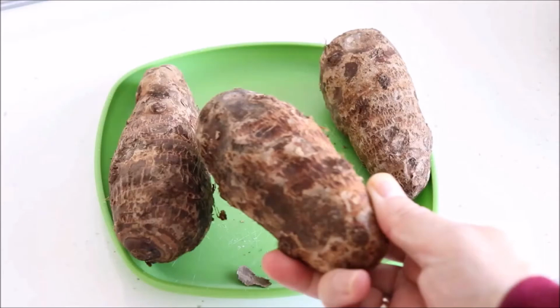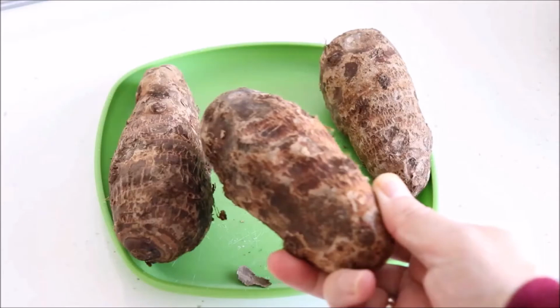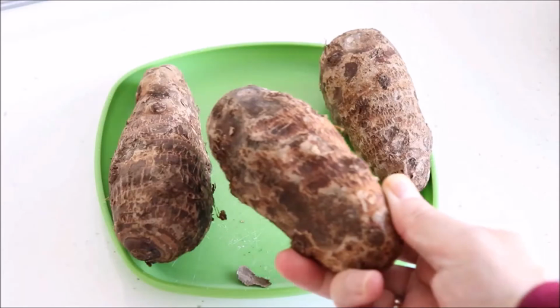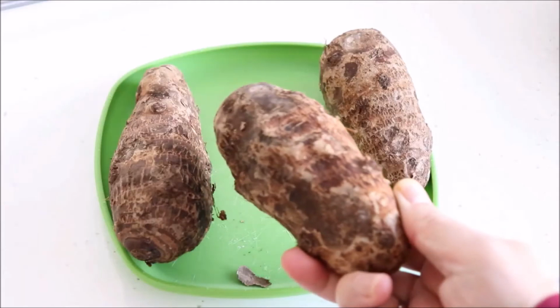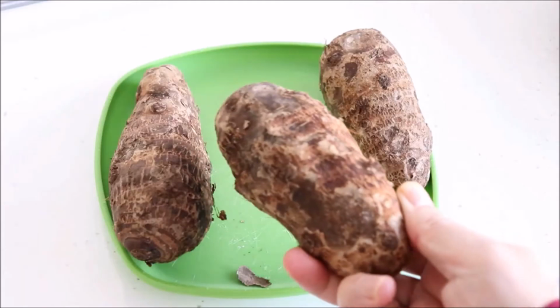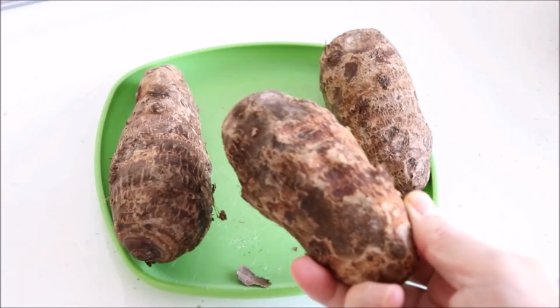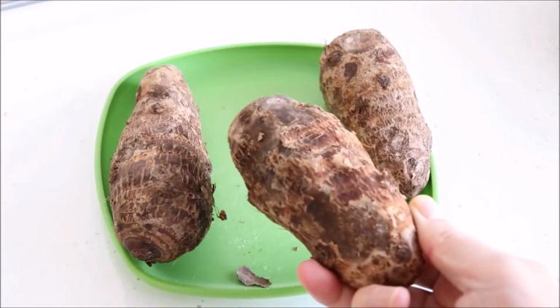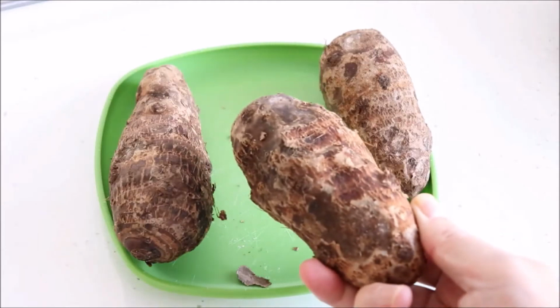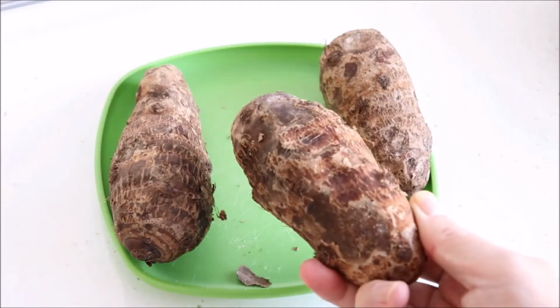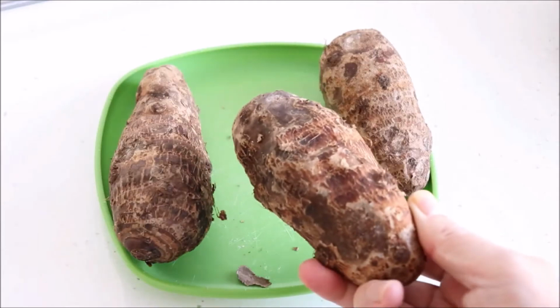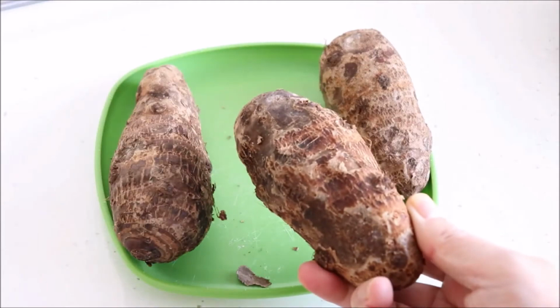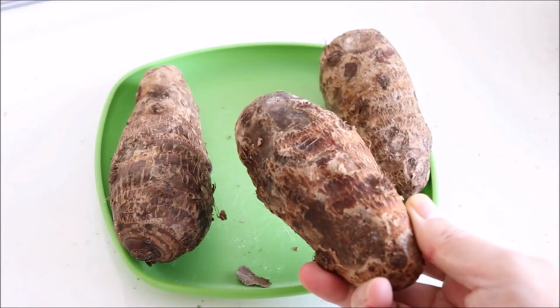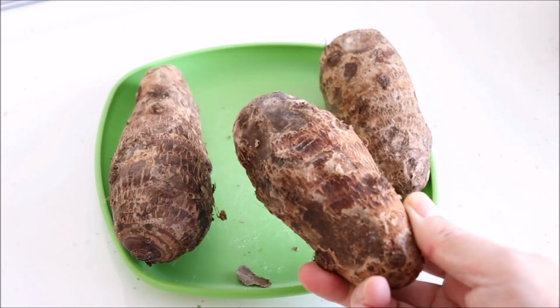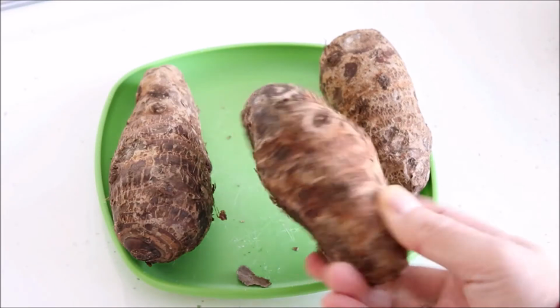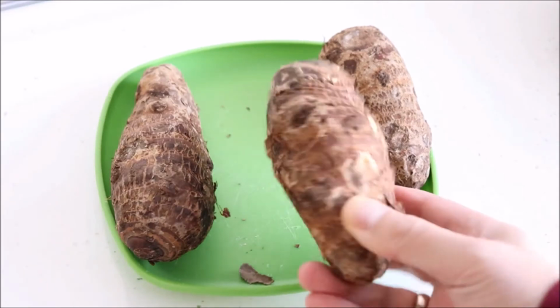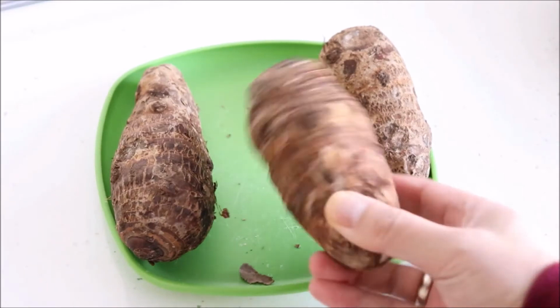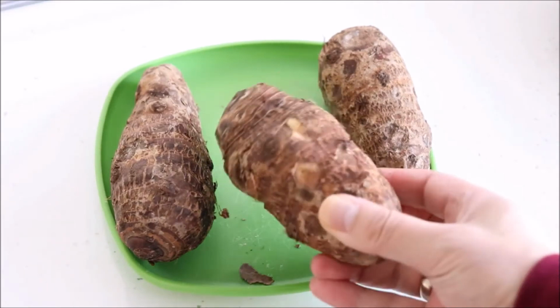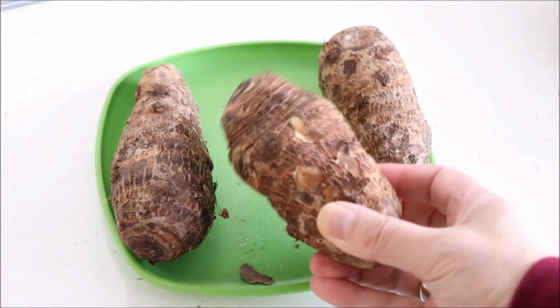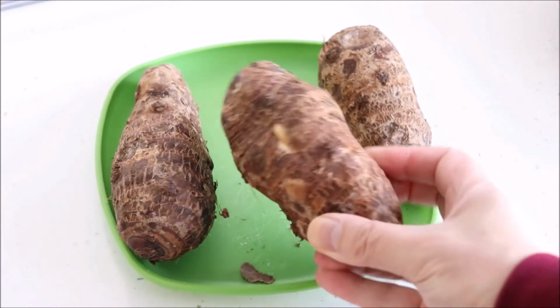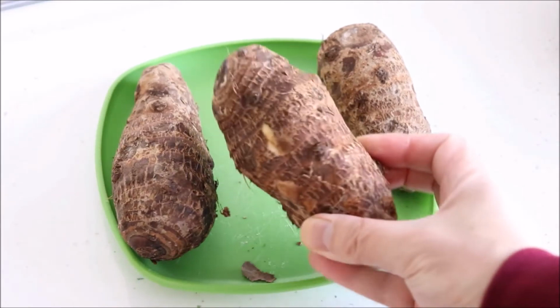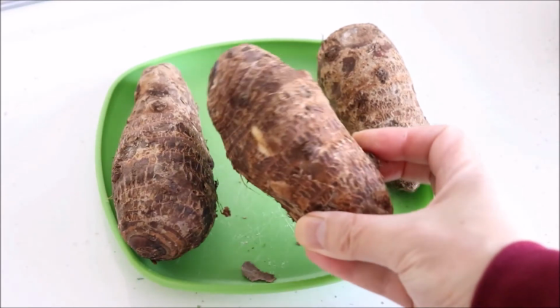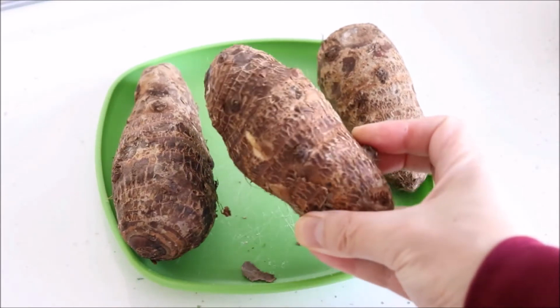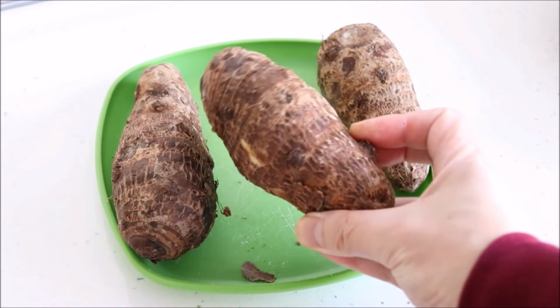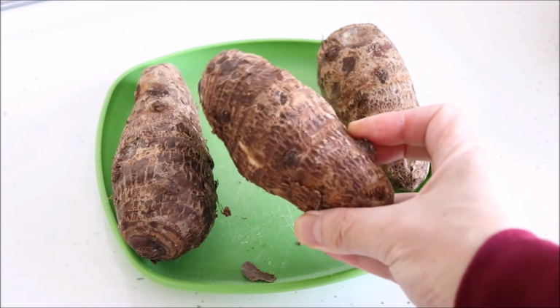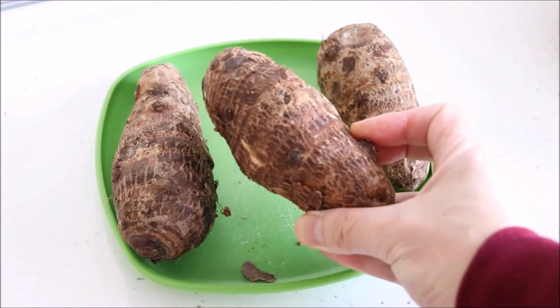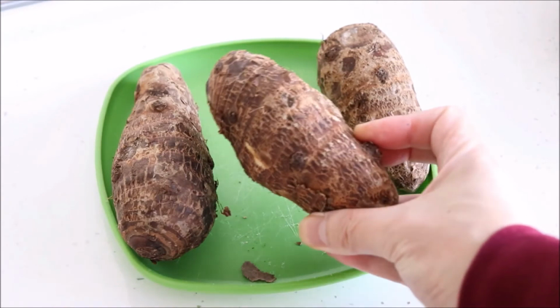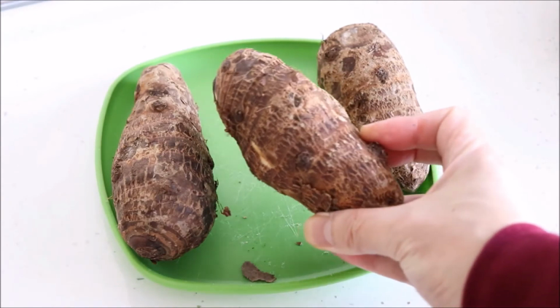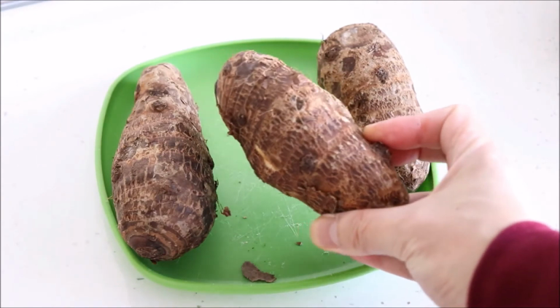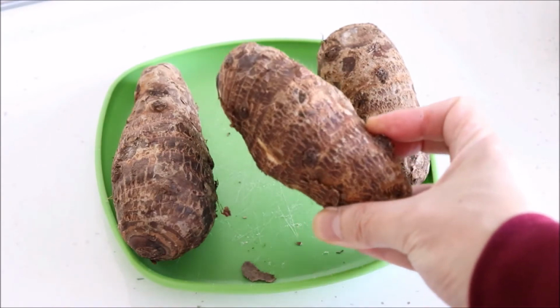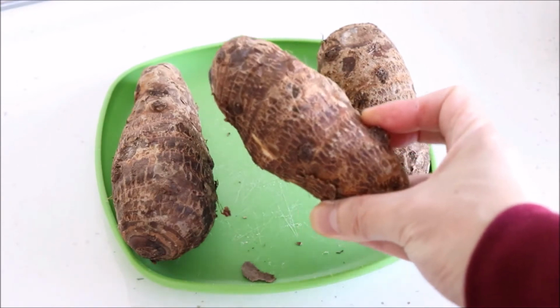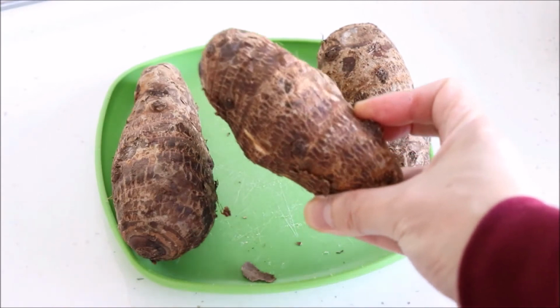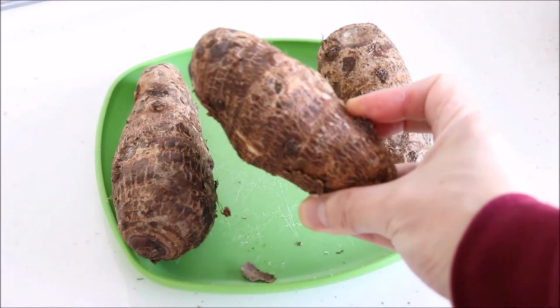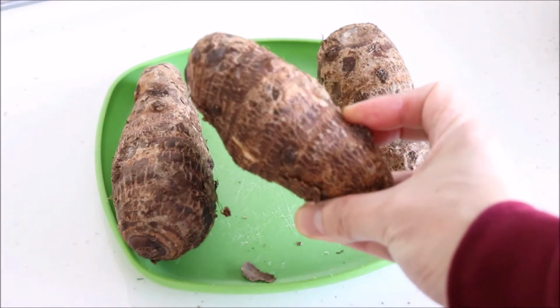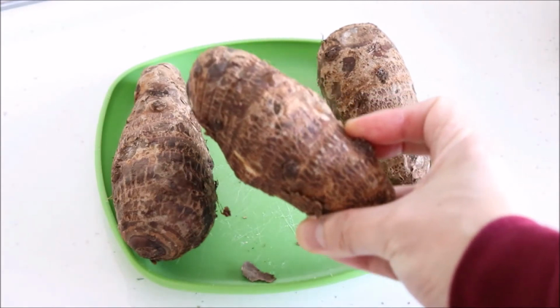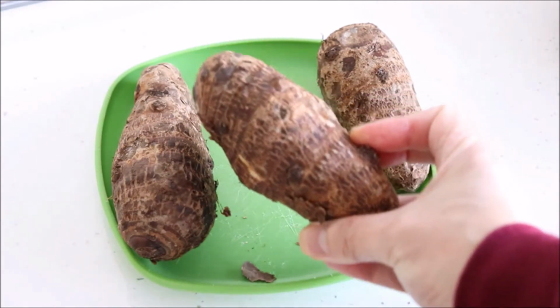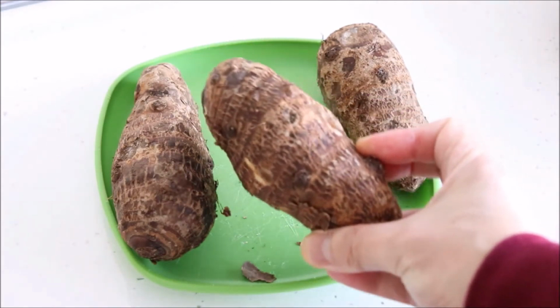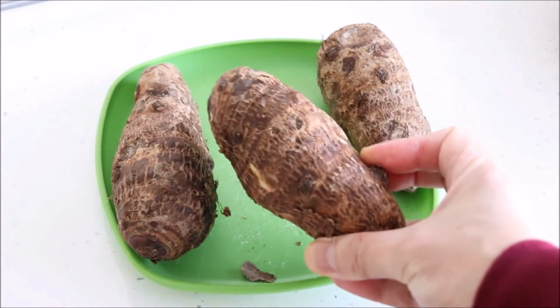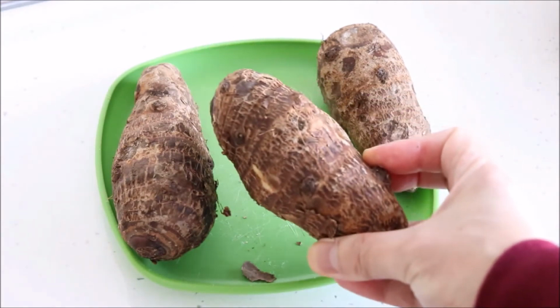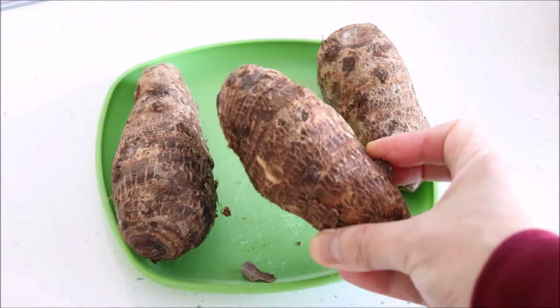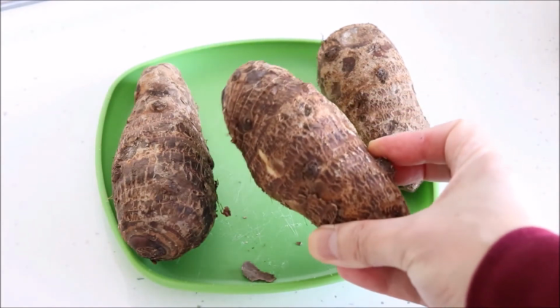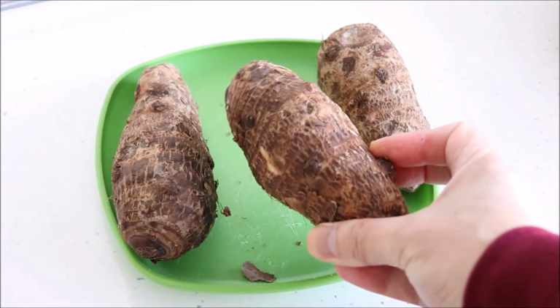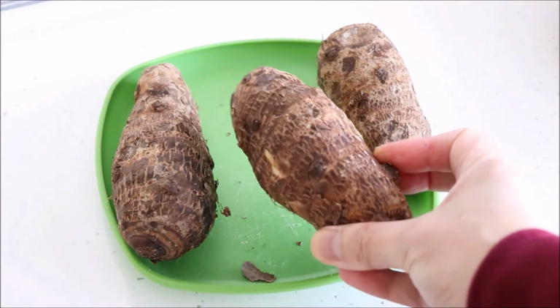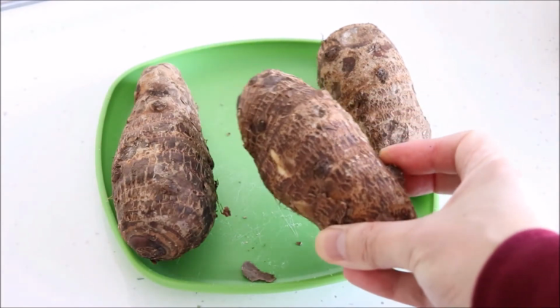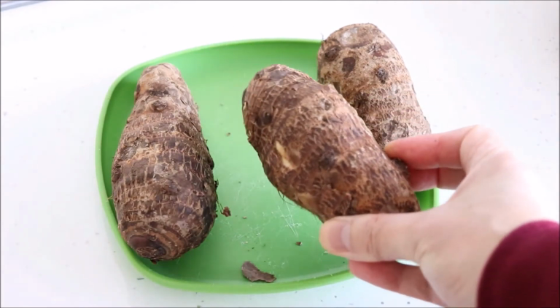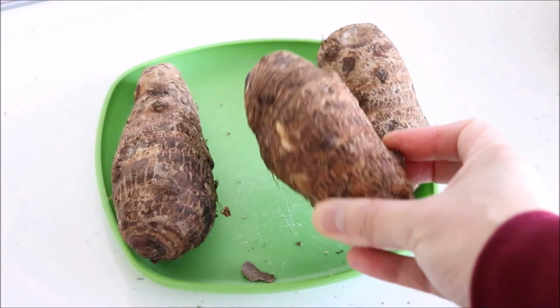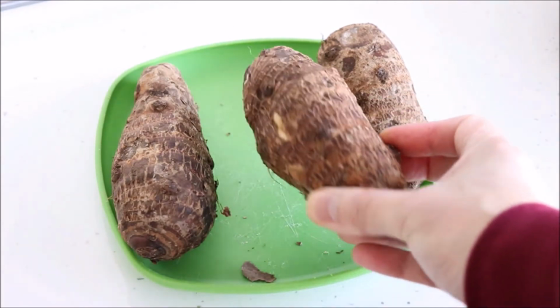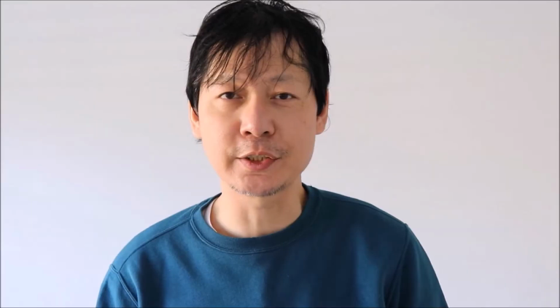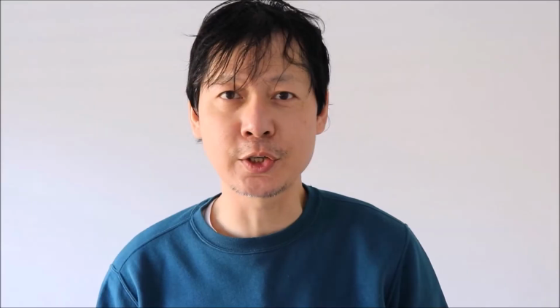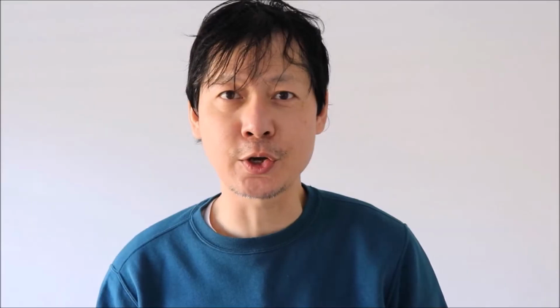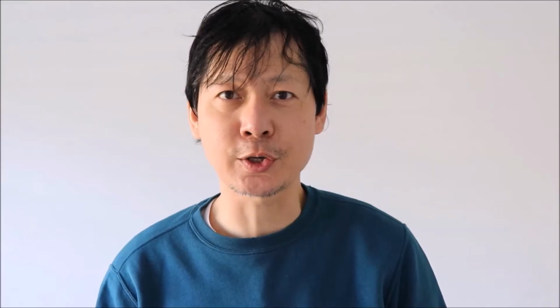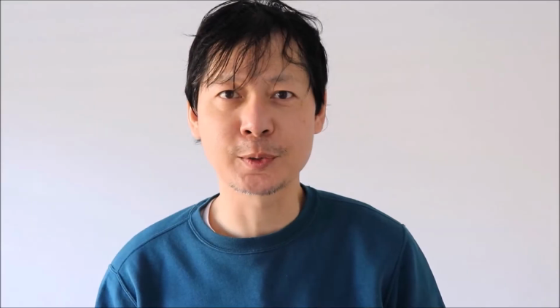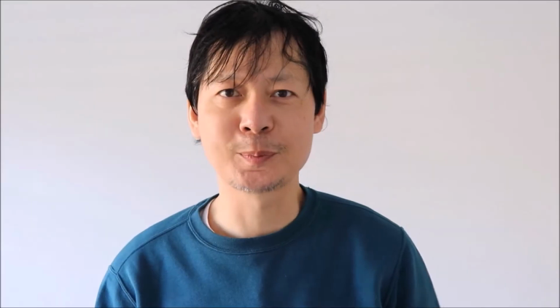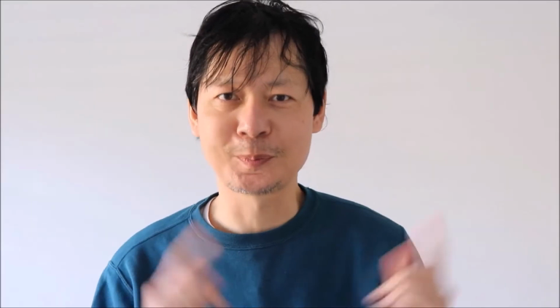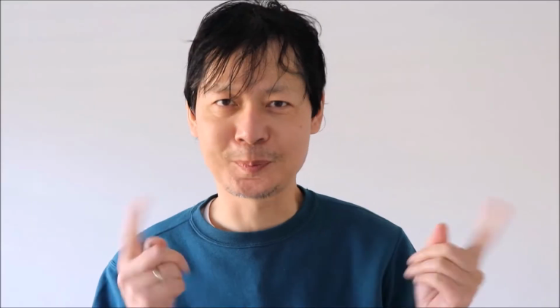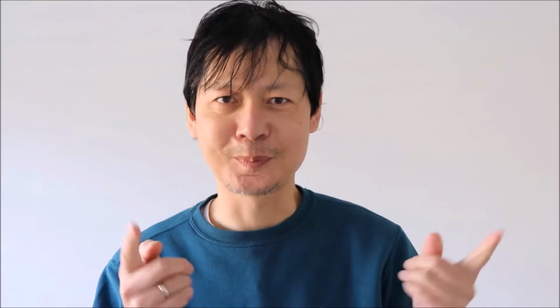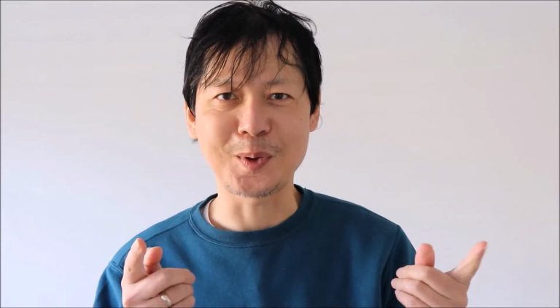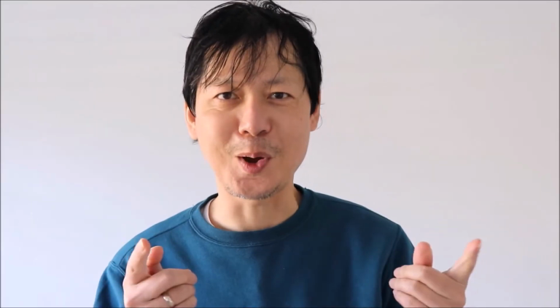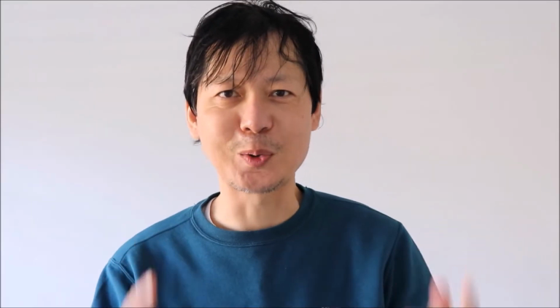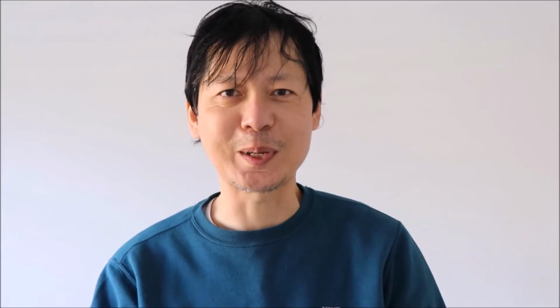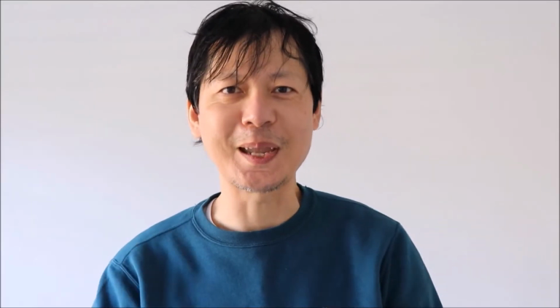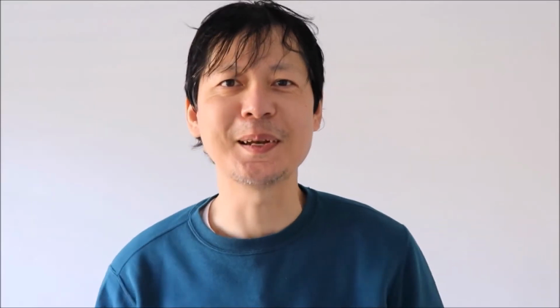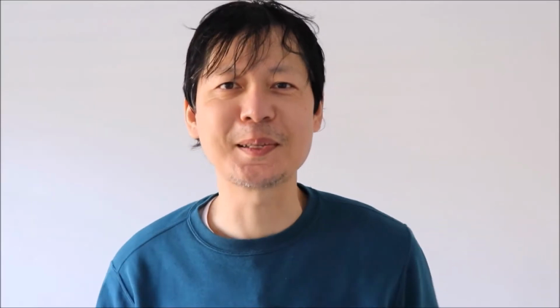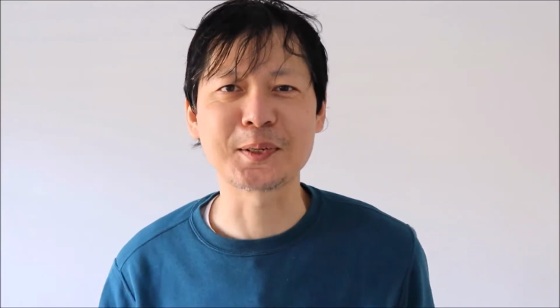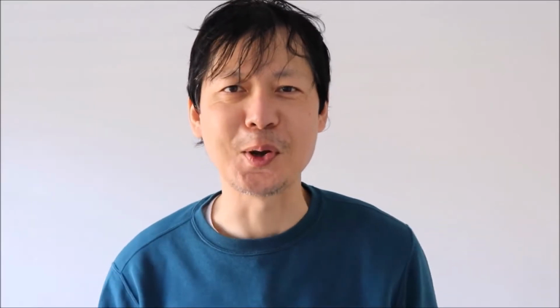Regardless of what you call it, it is an excellent dish to make at home. So are you ready to cook? Okay, let's go.